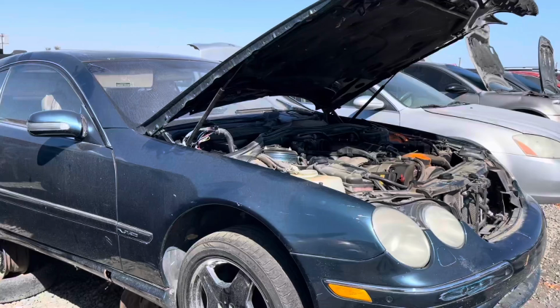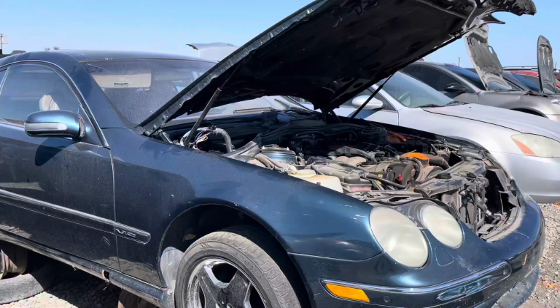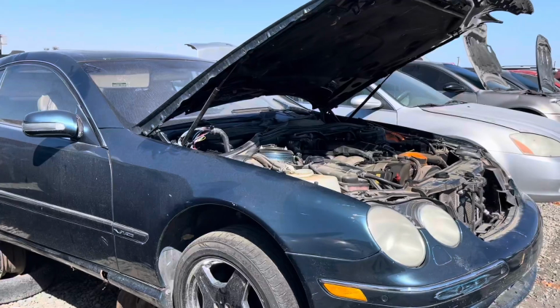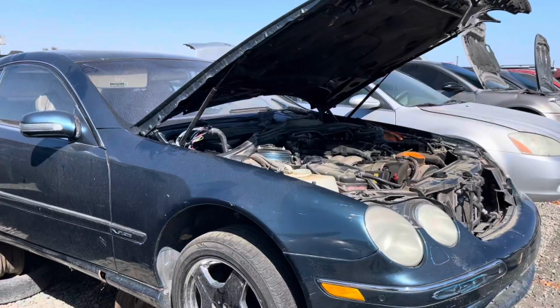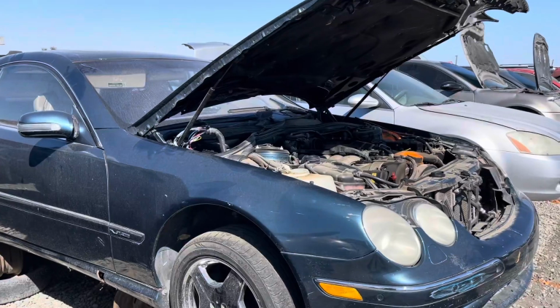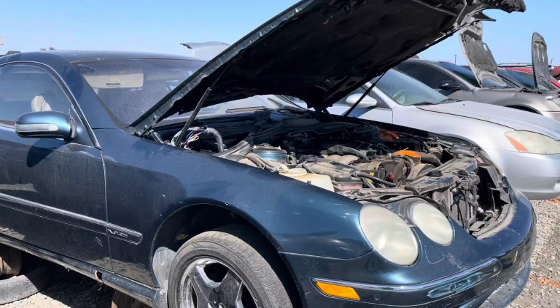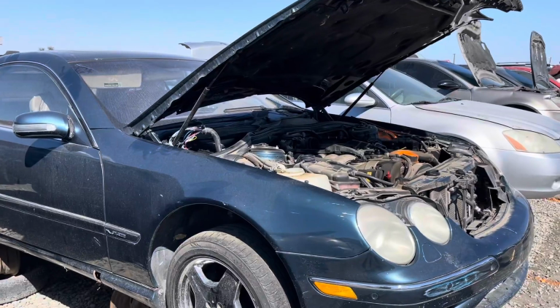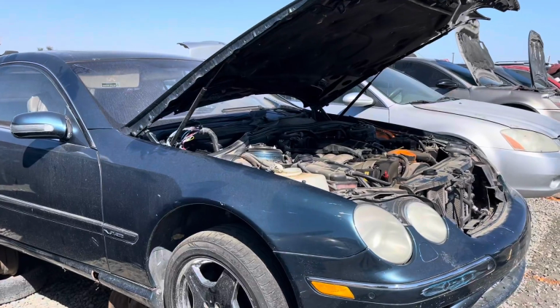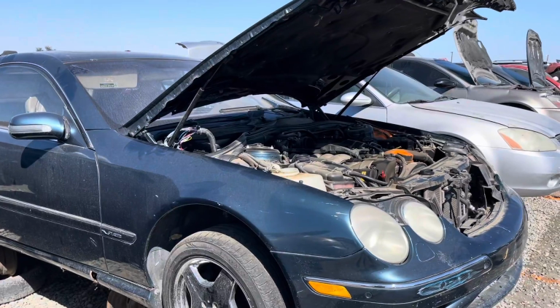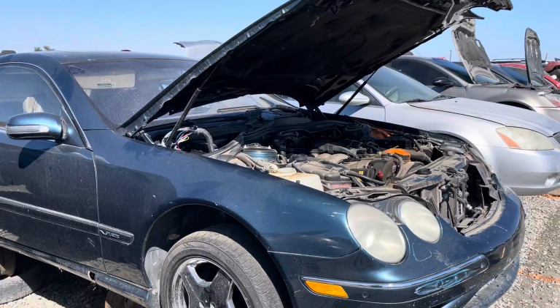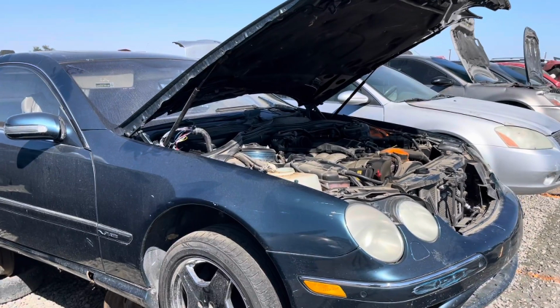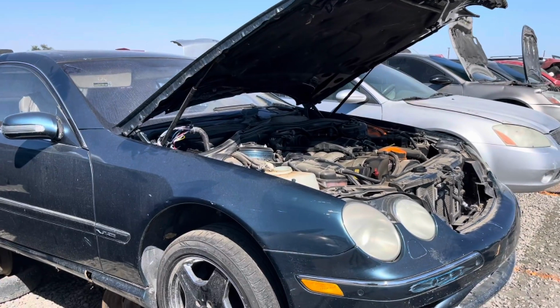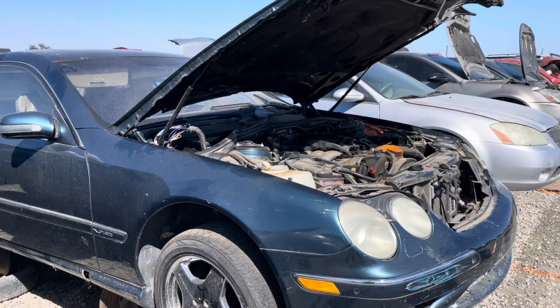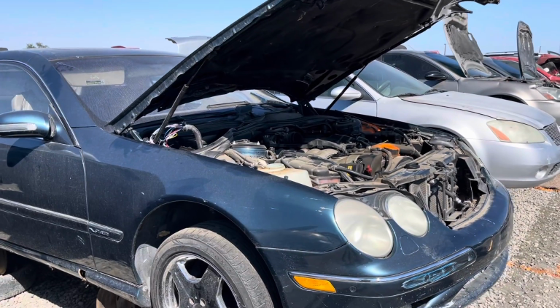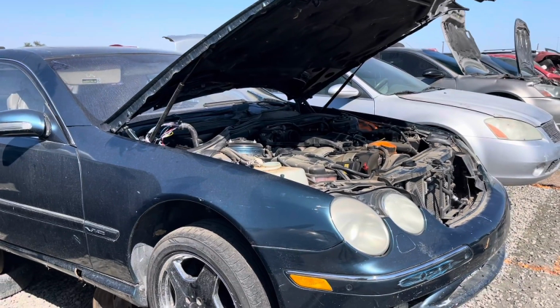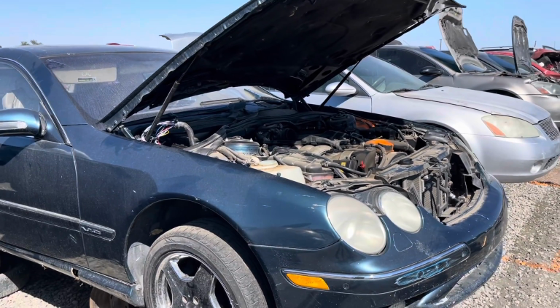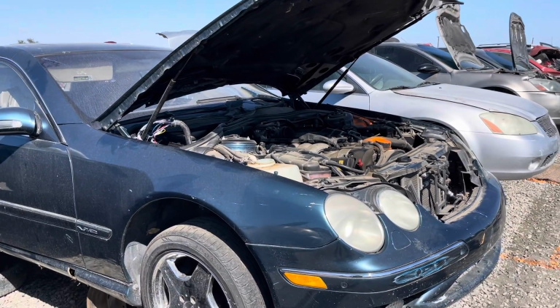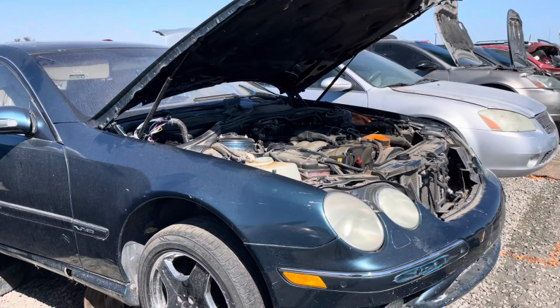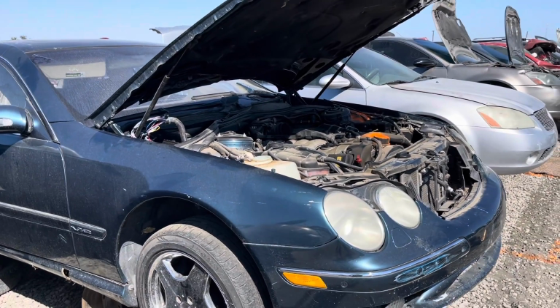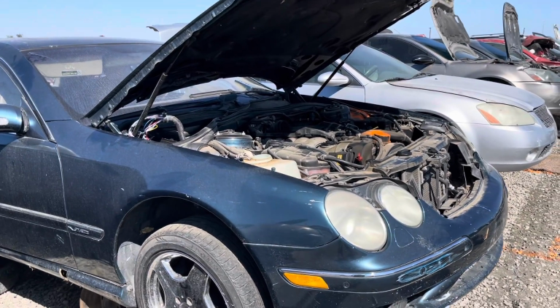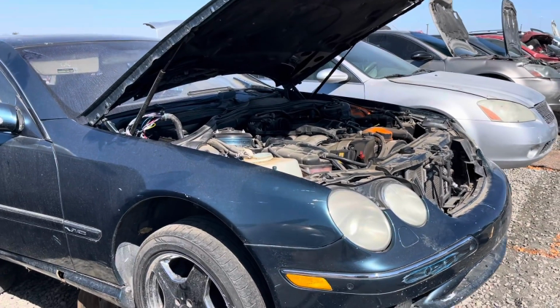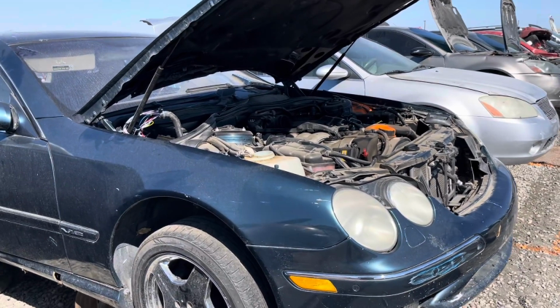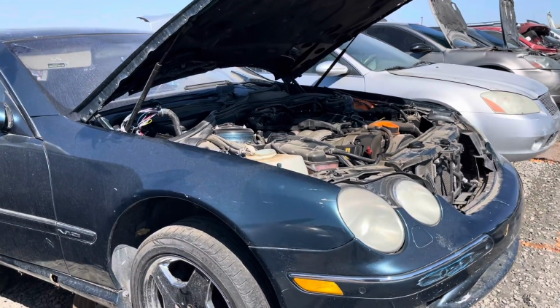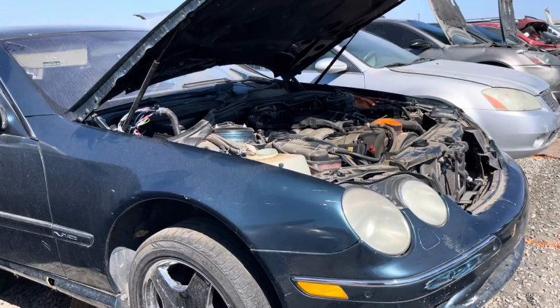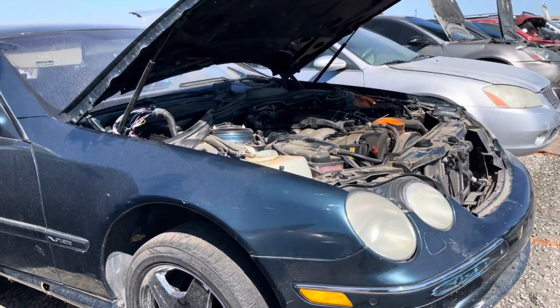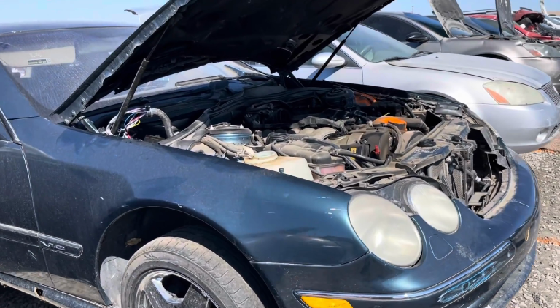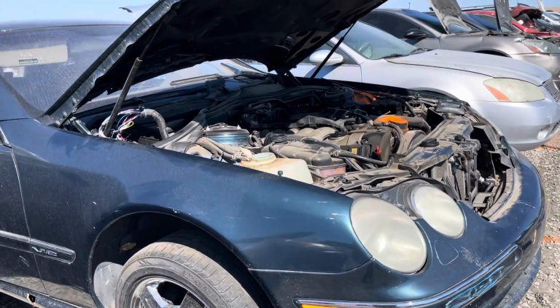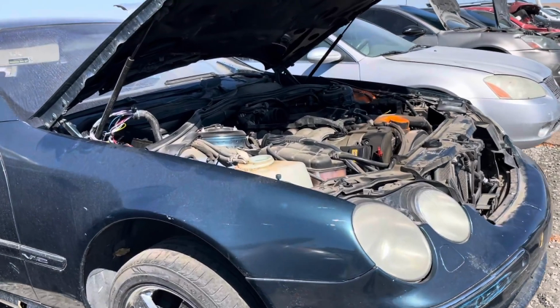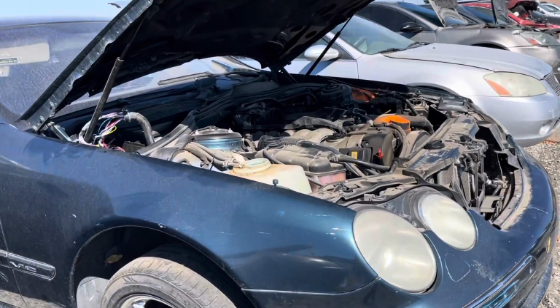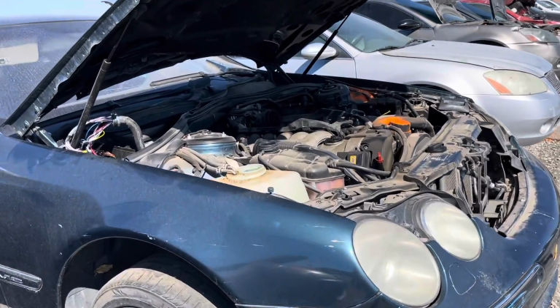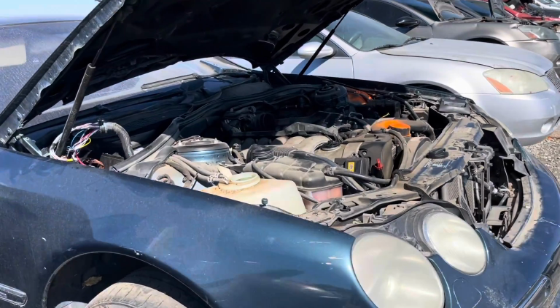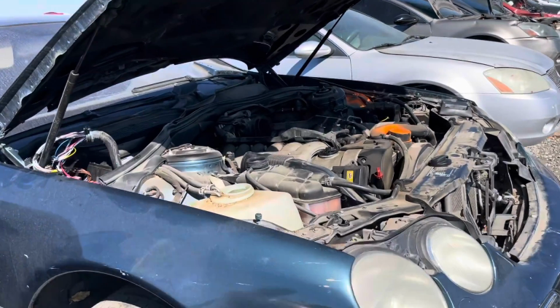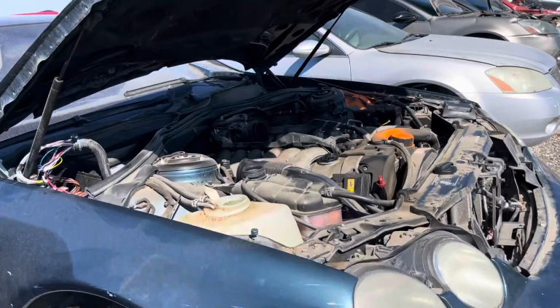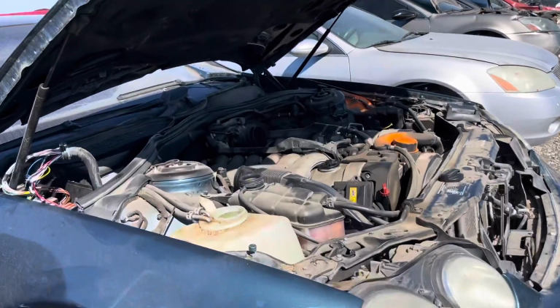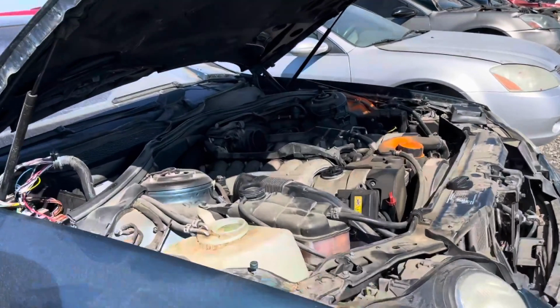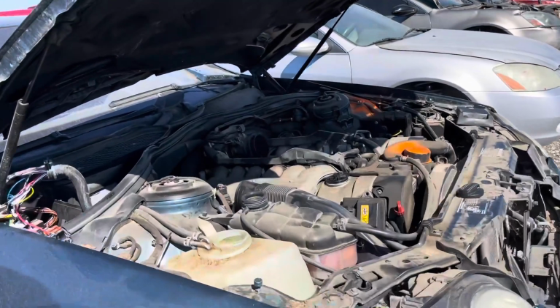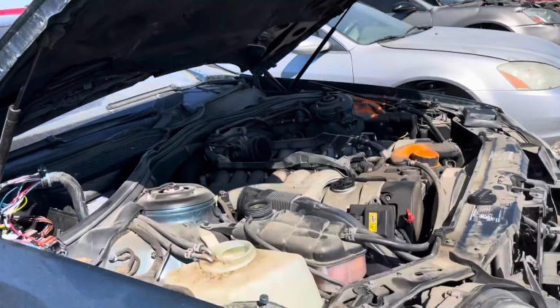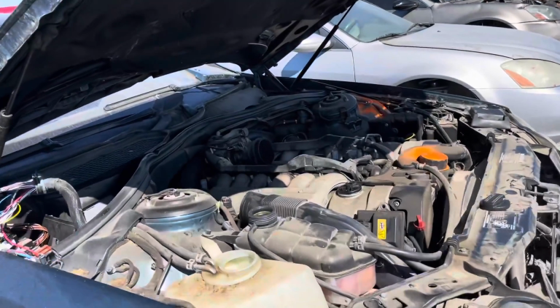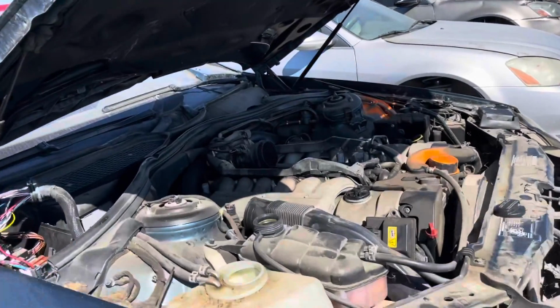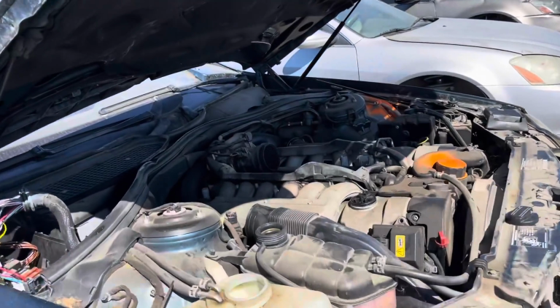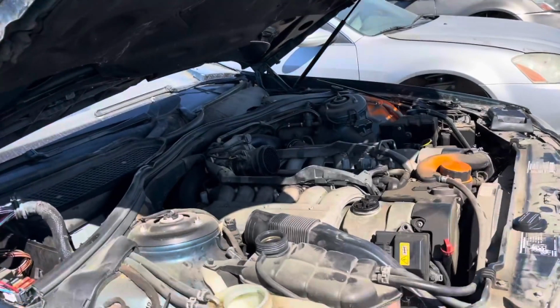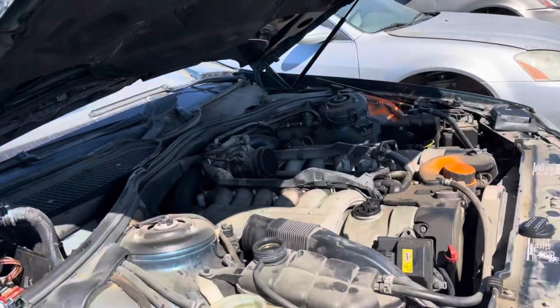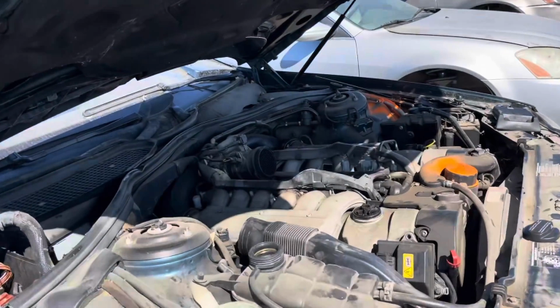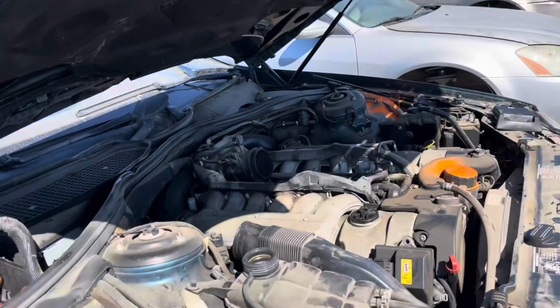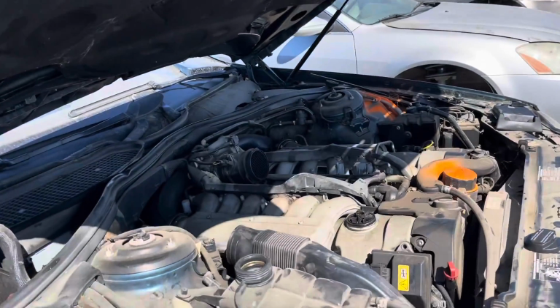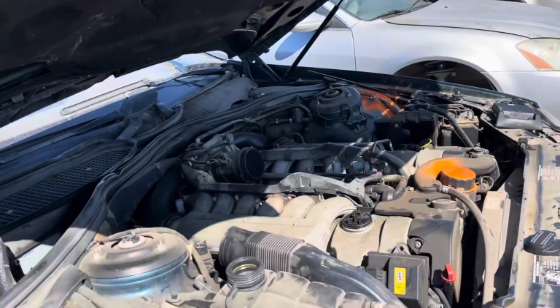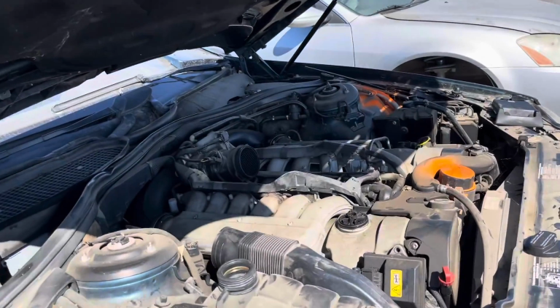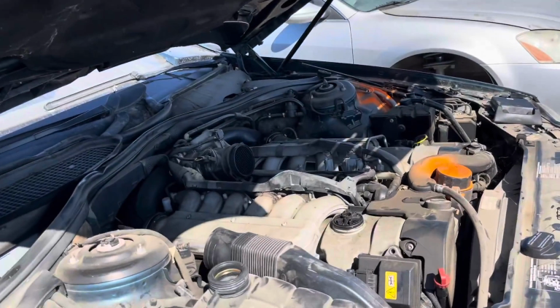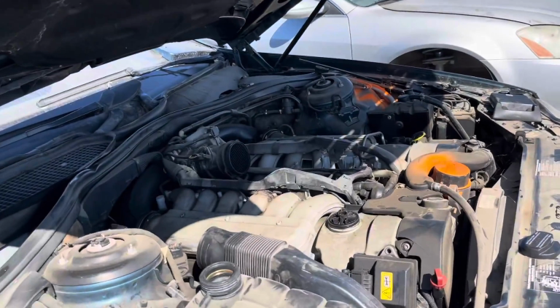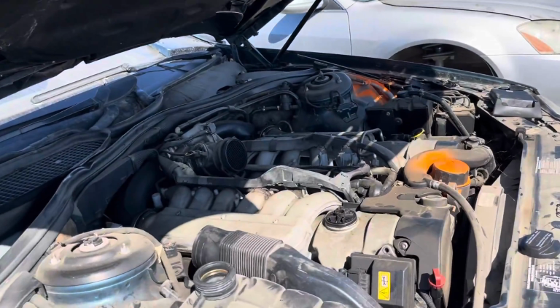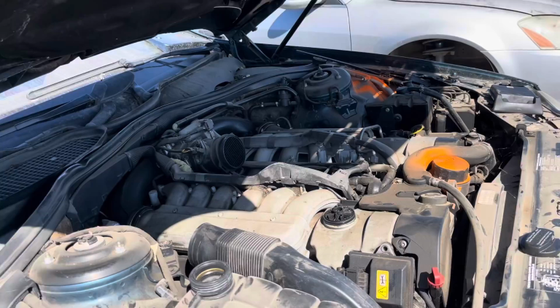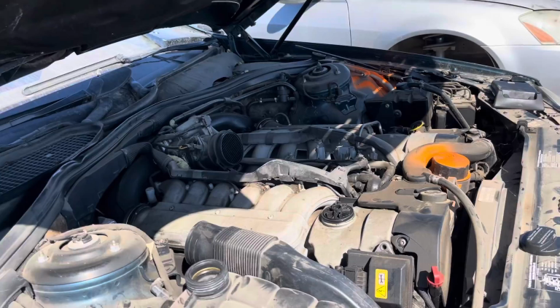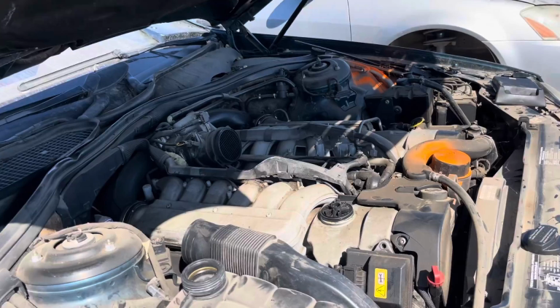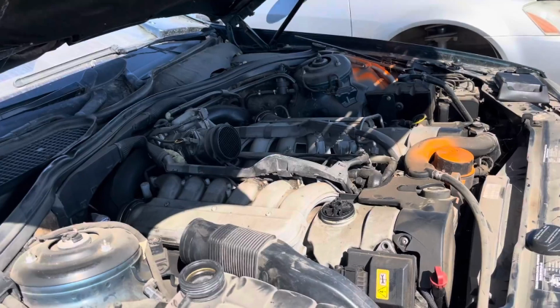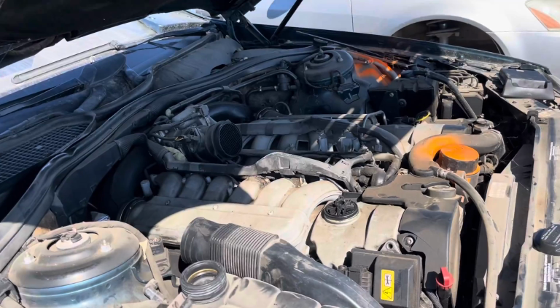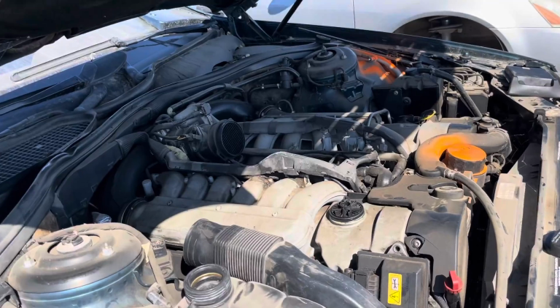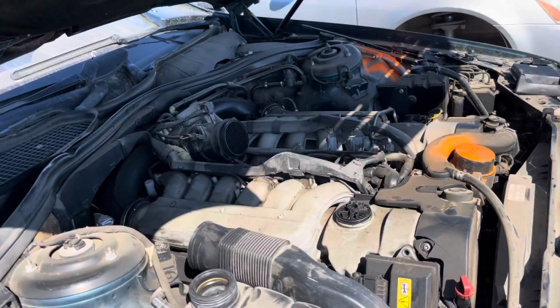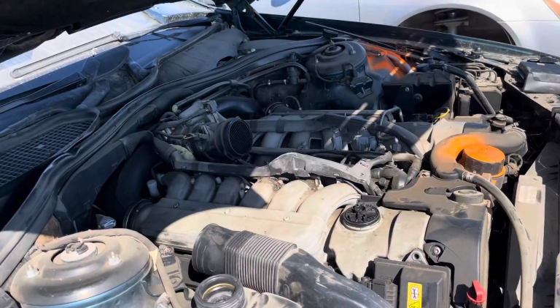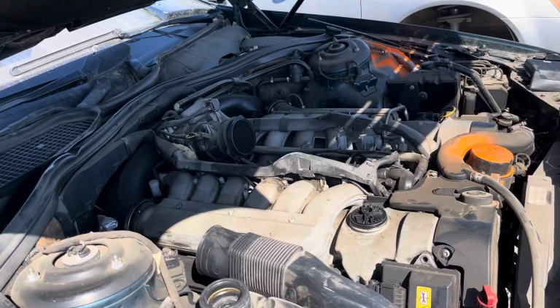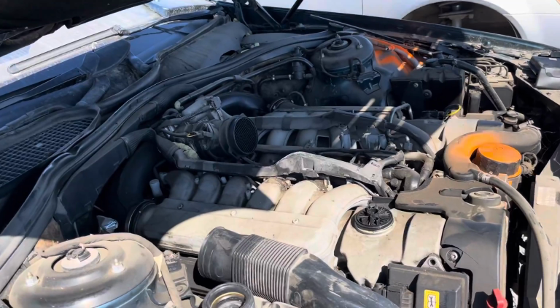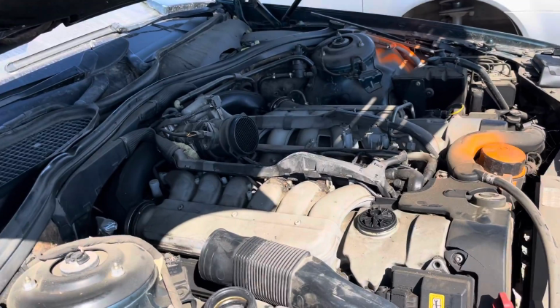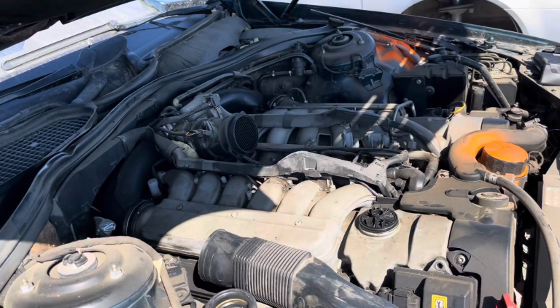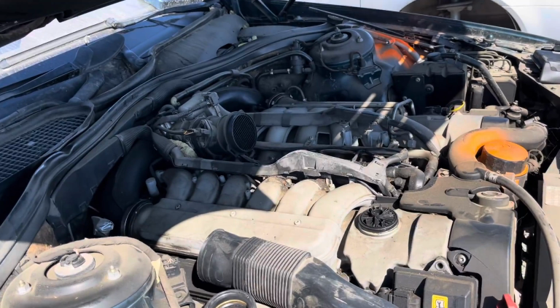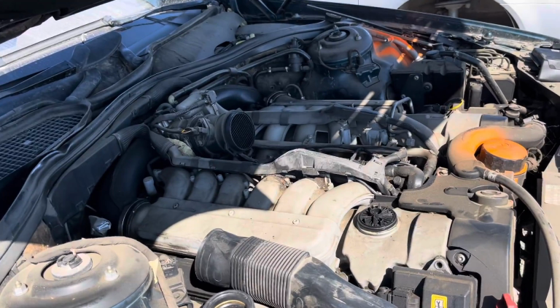This is Pick and Pull in Fresno, California. CL600. Big V12.